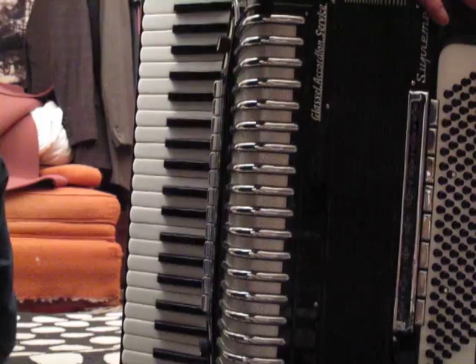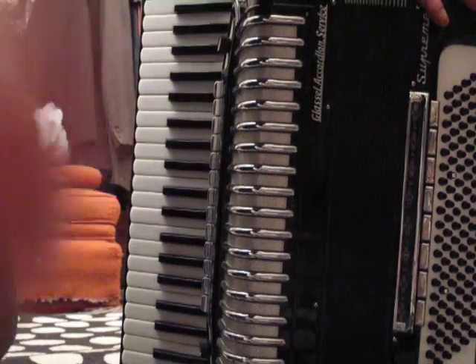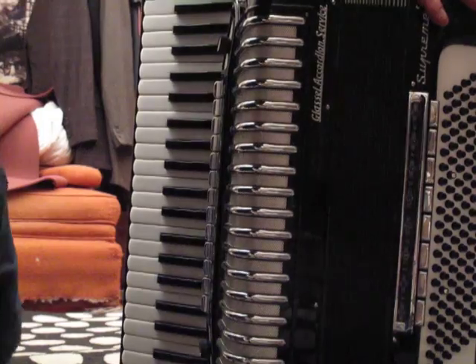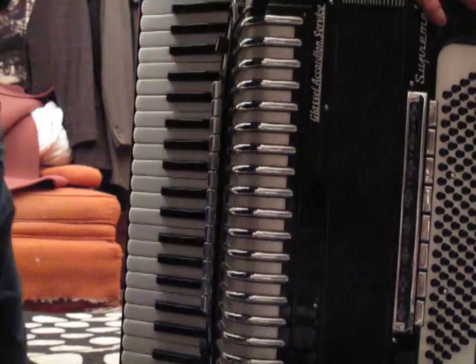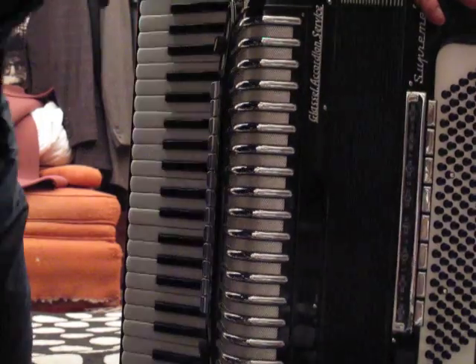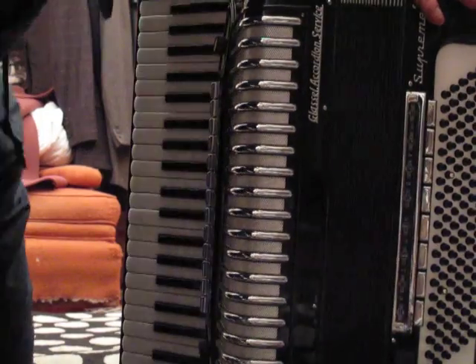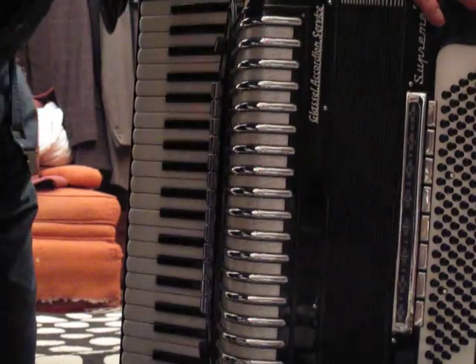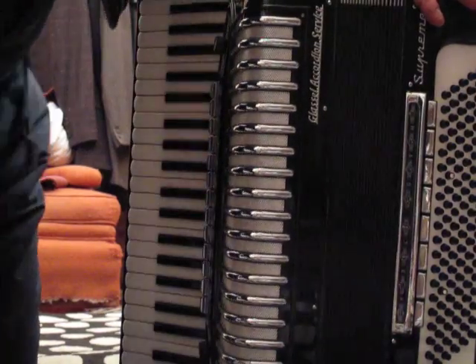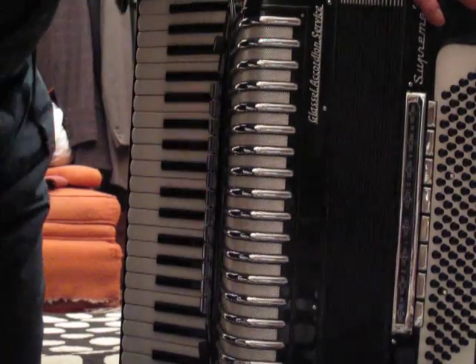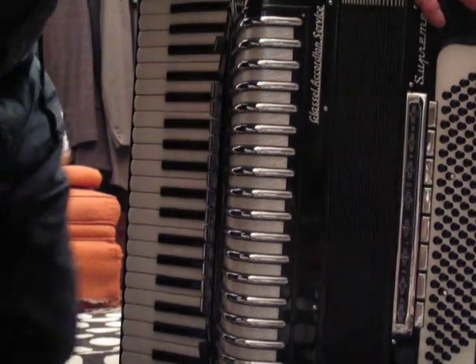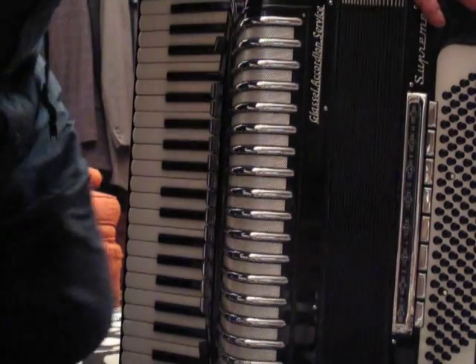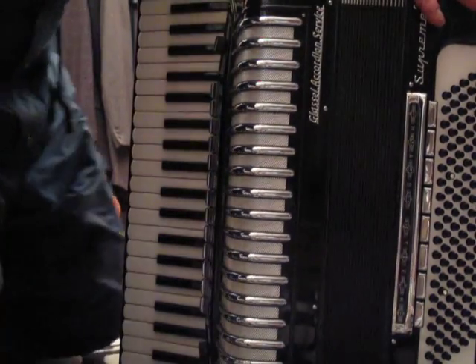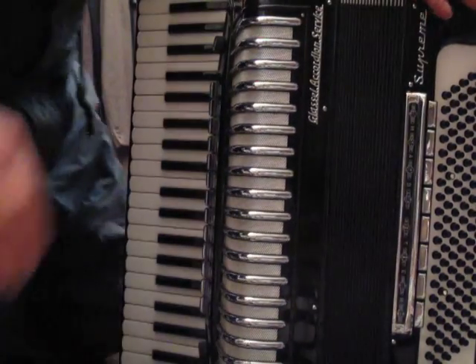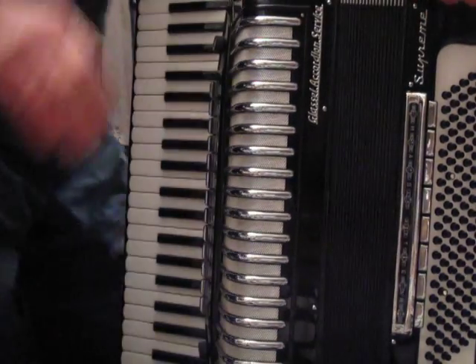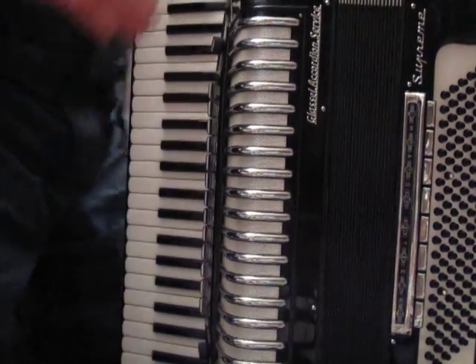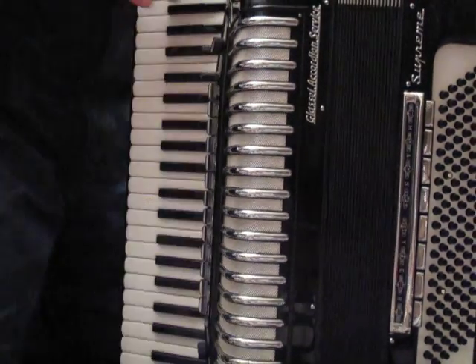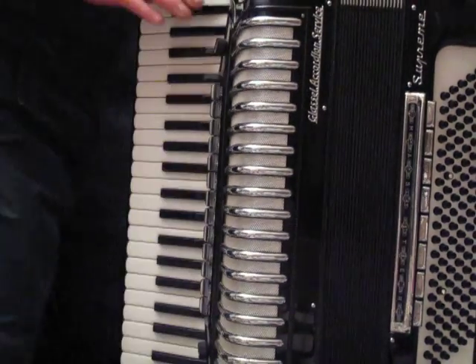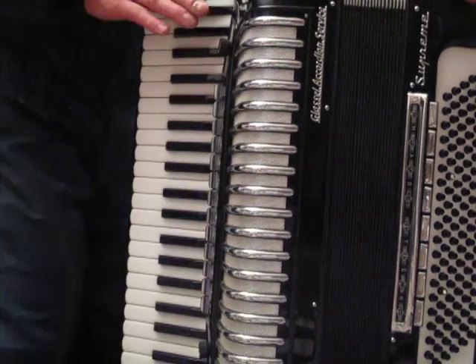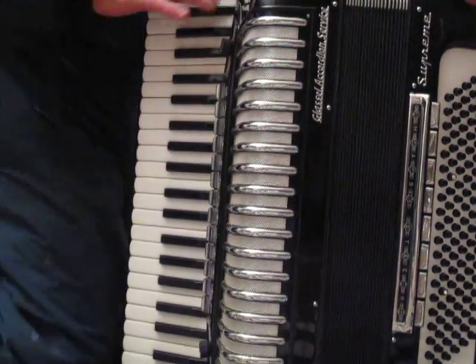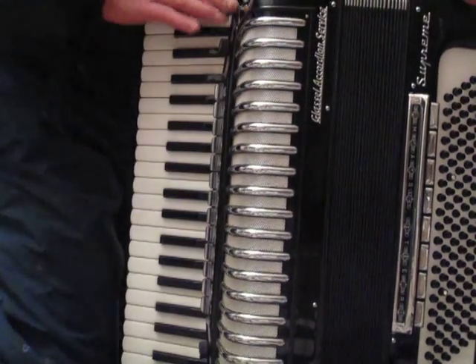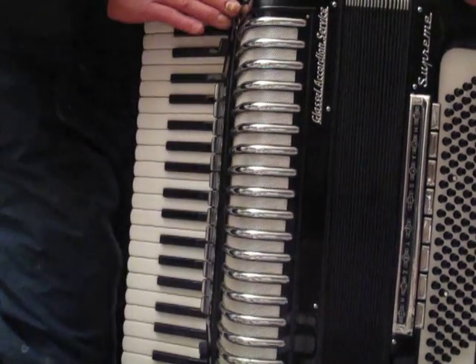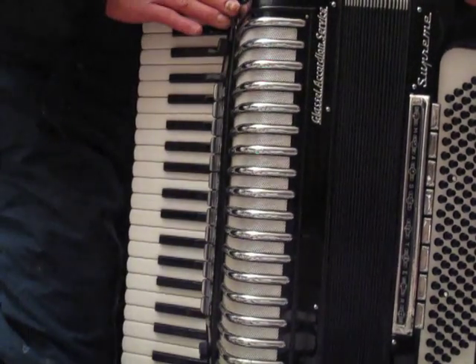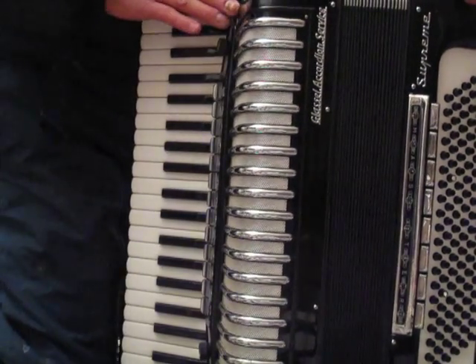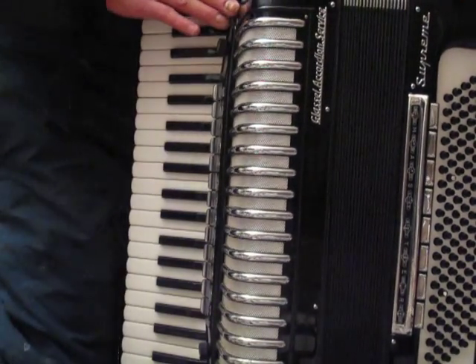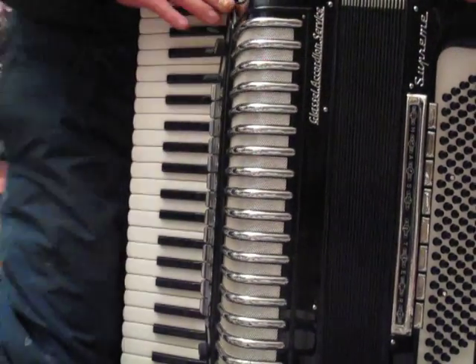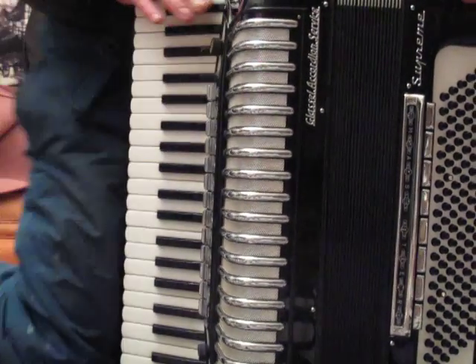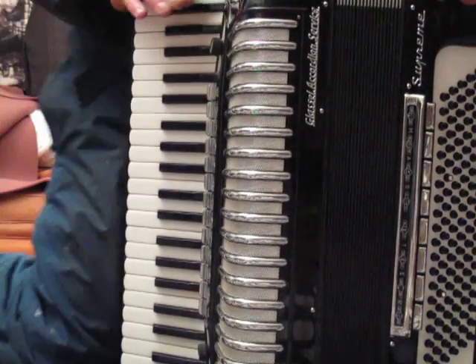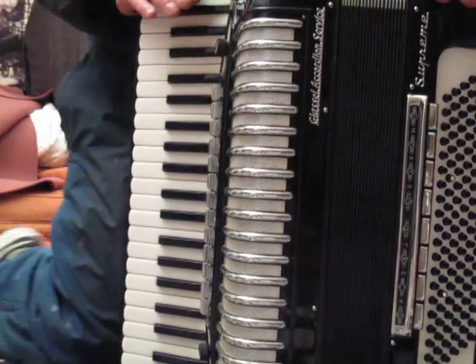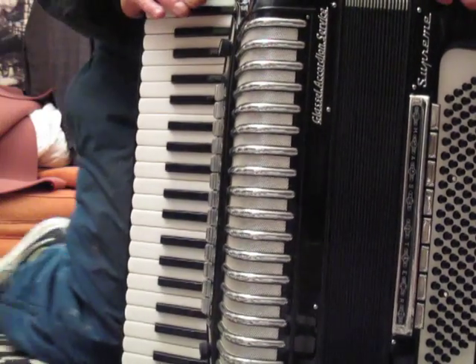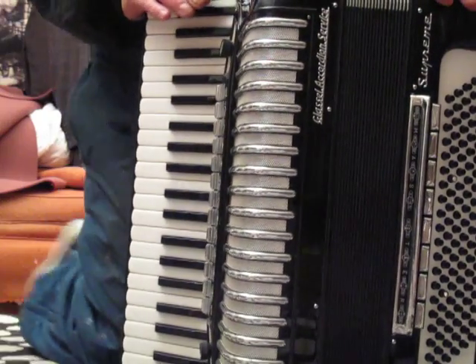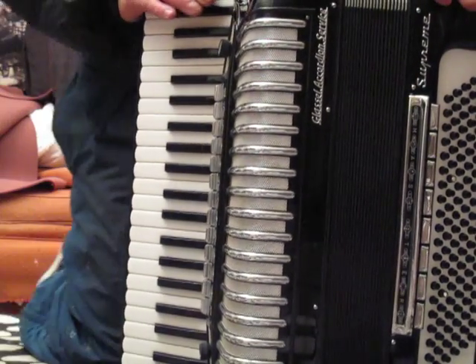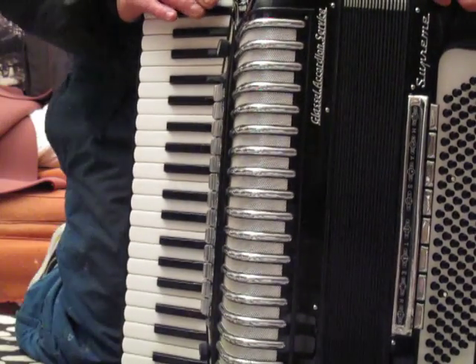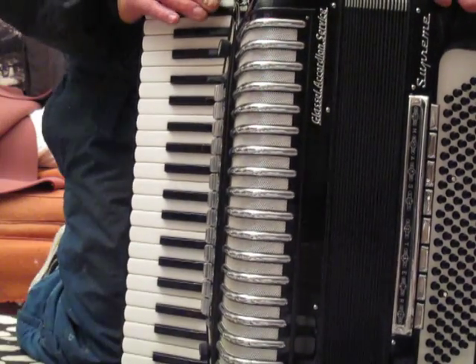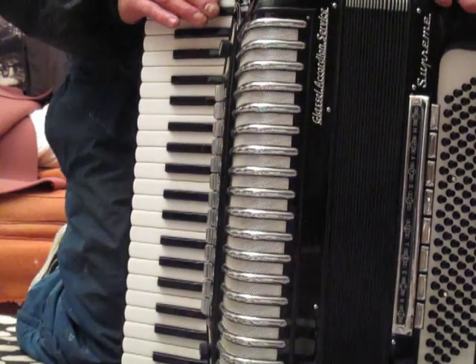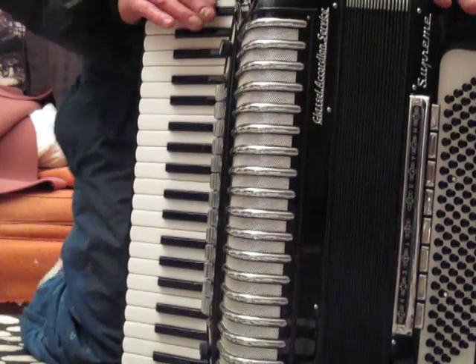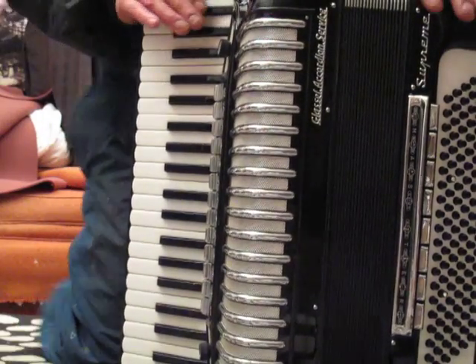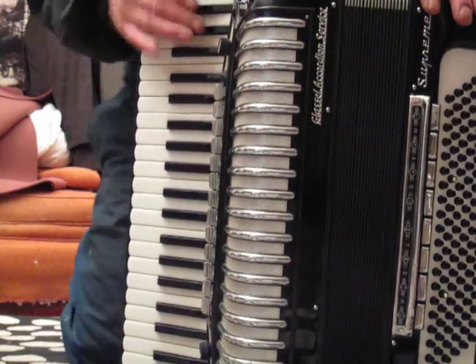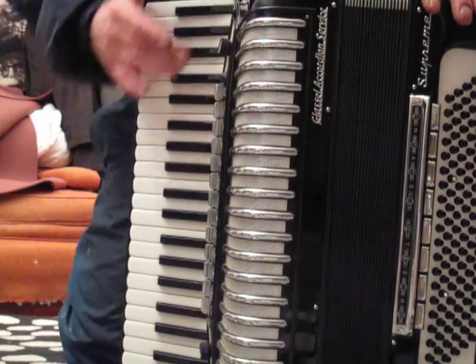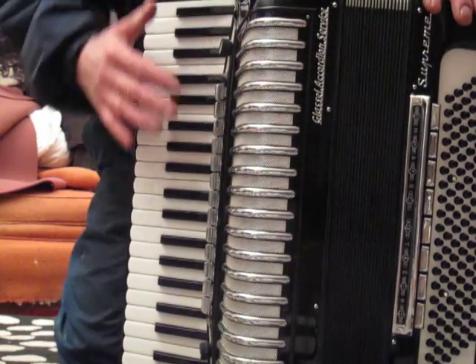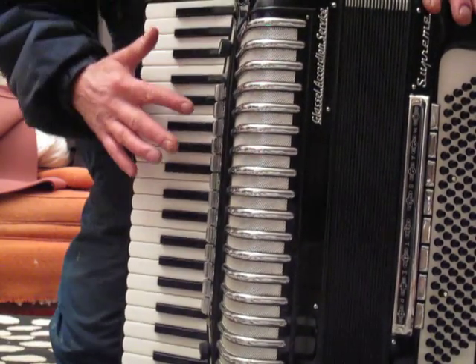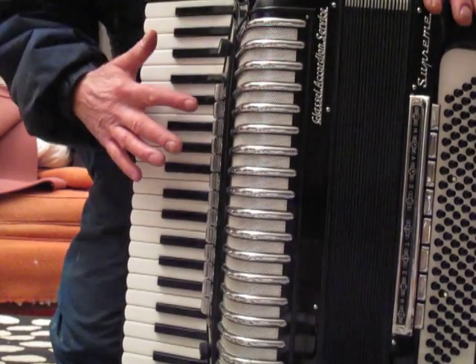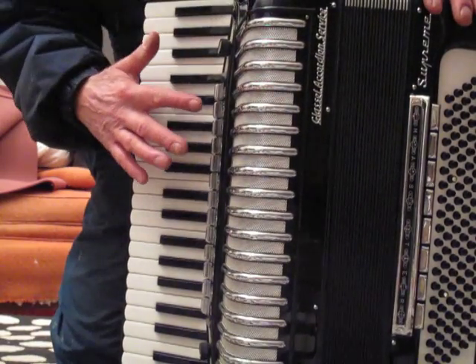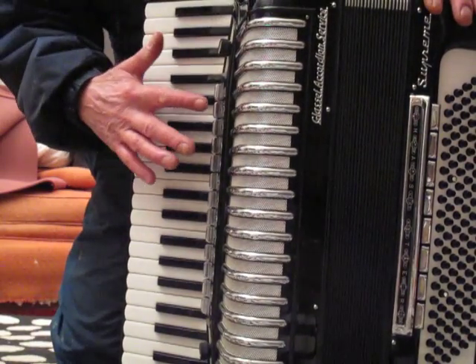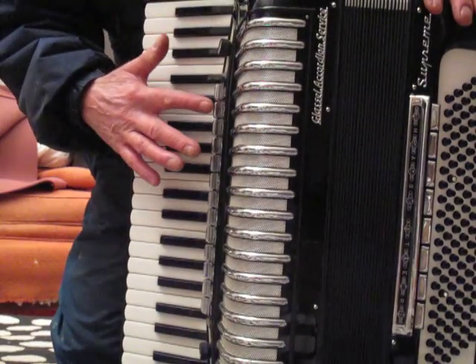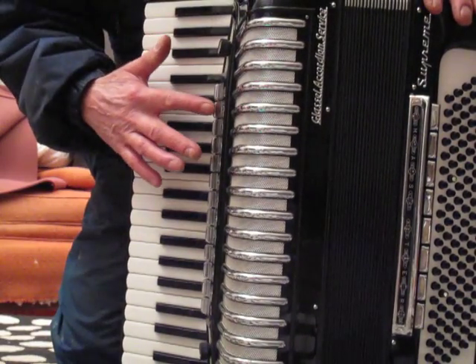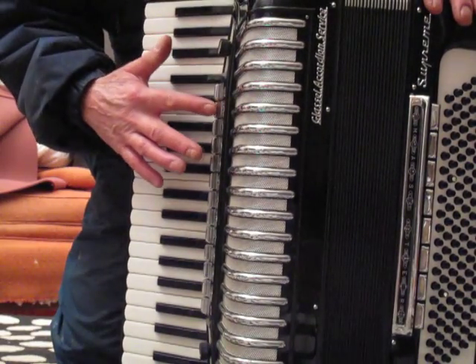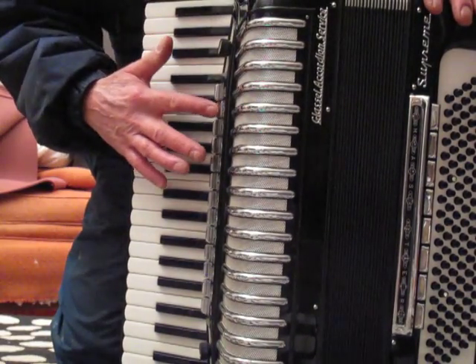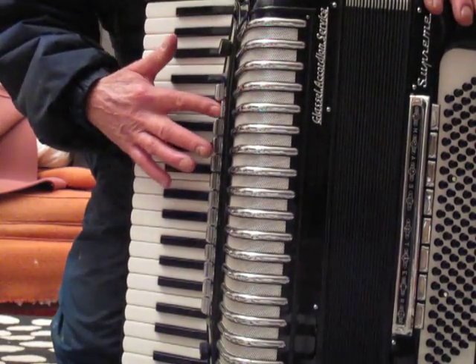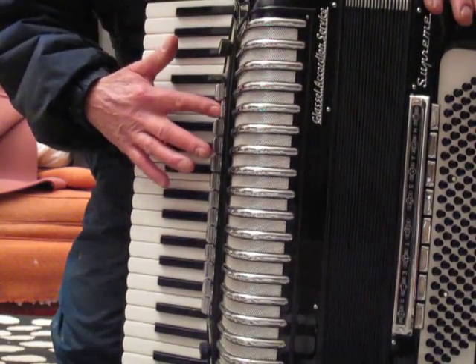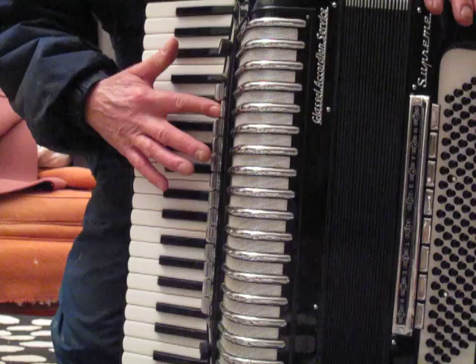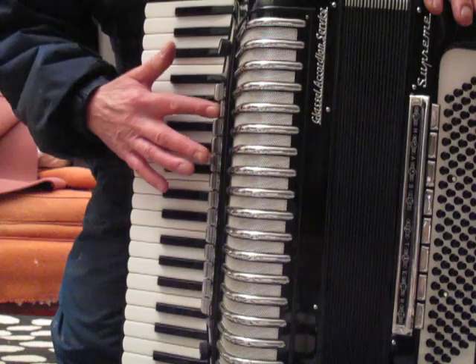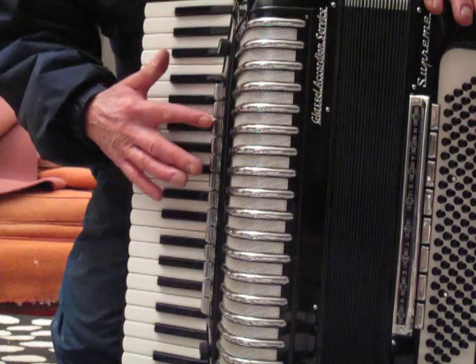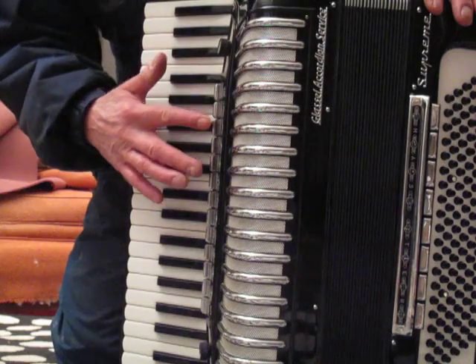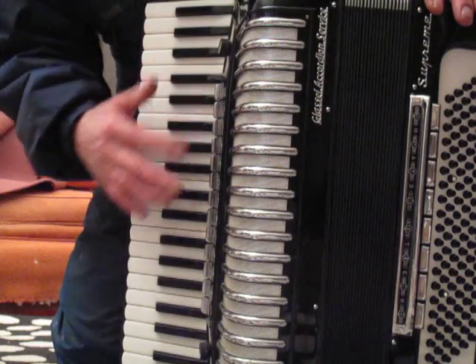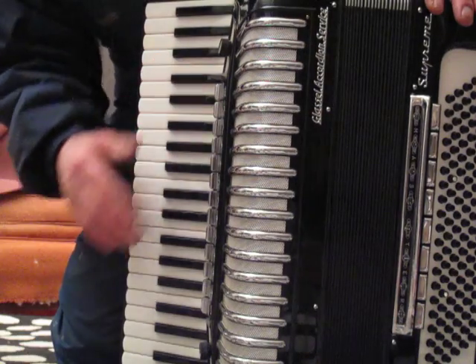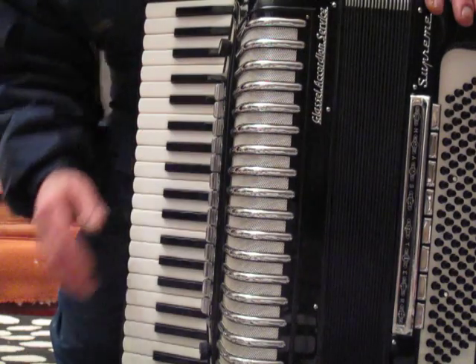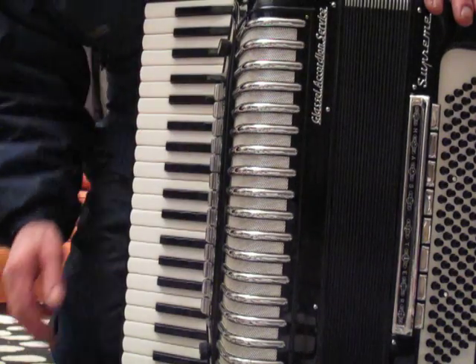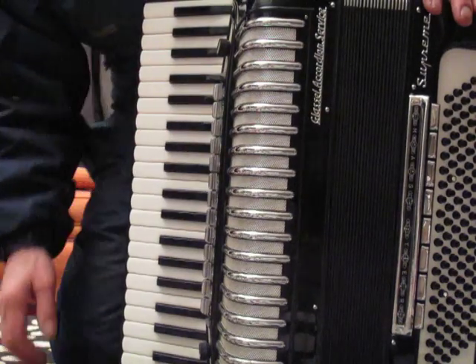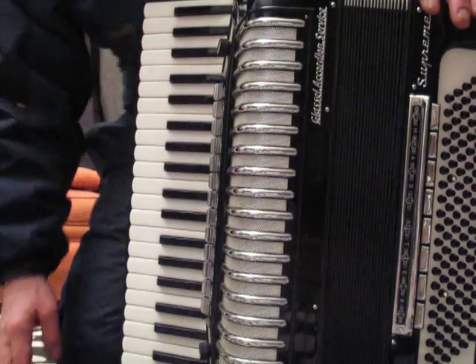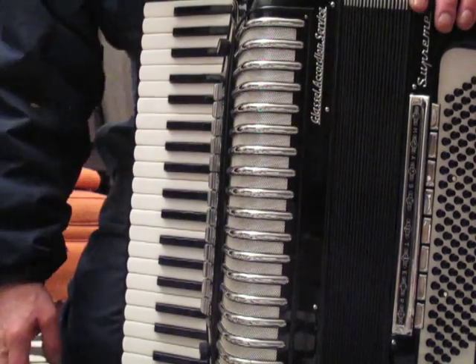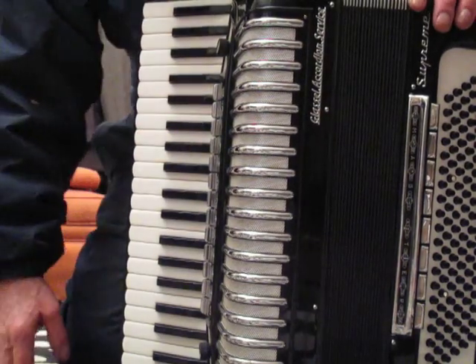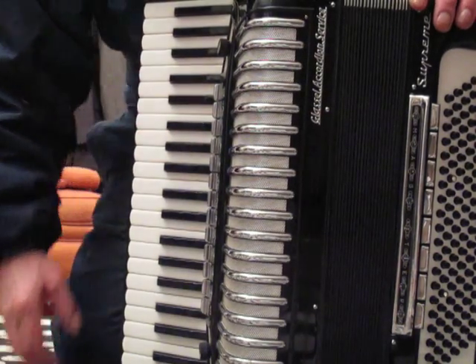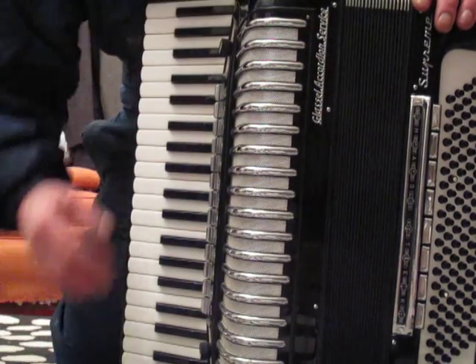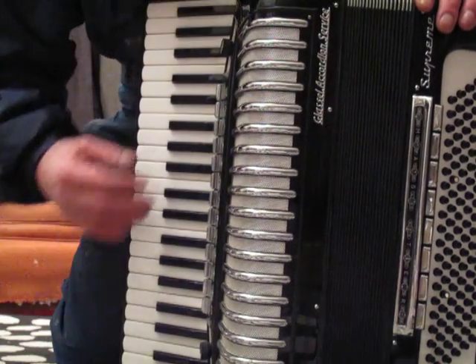Hi. I'll play the individual registers on the Morbidoni. Here's the bassoon.